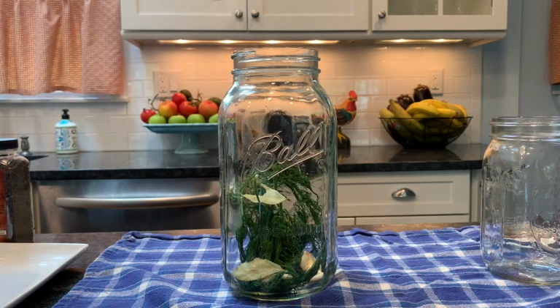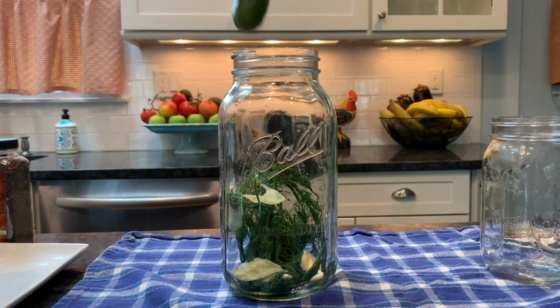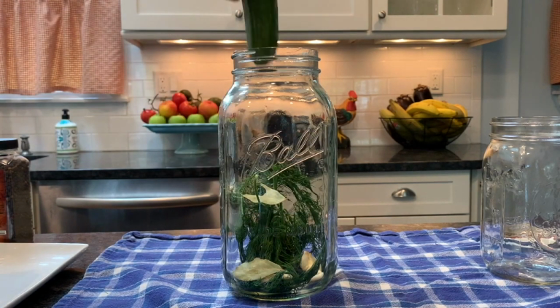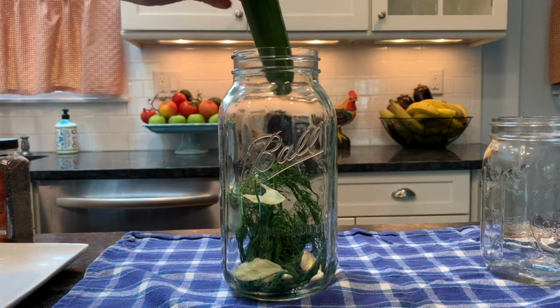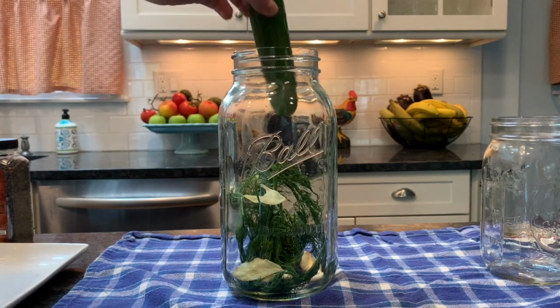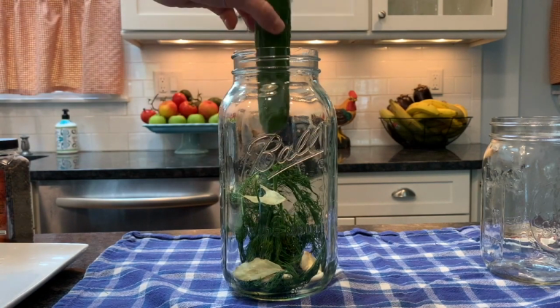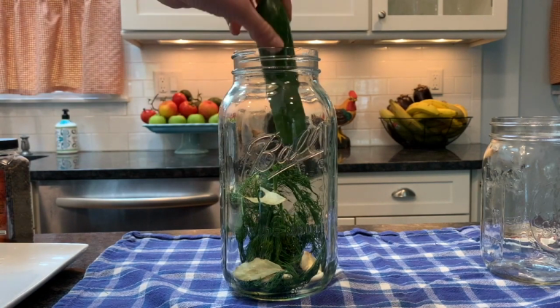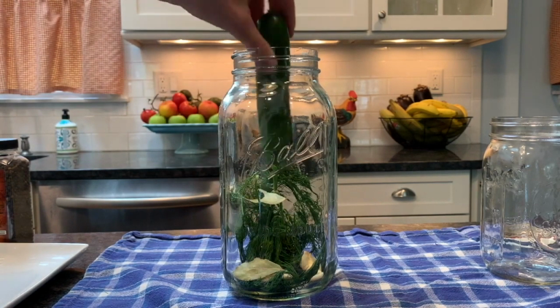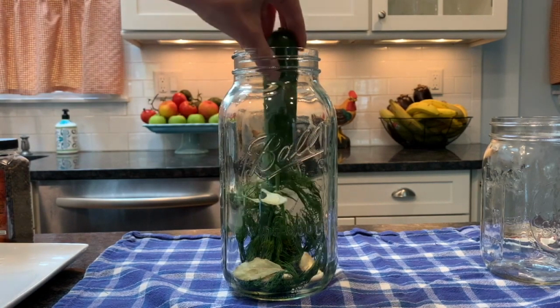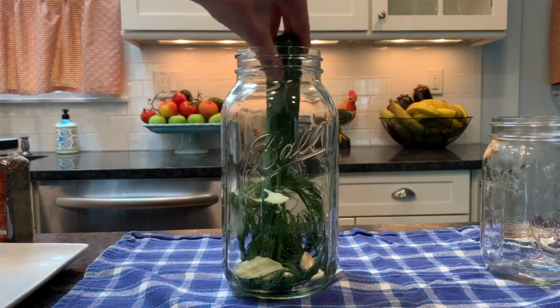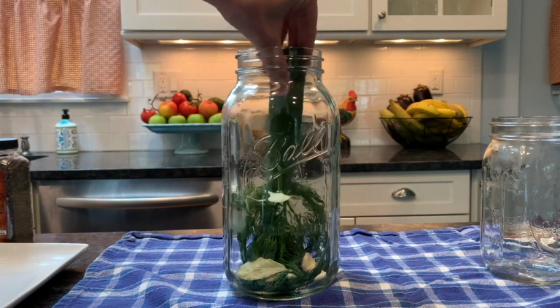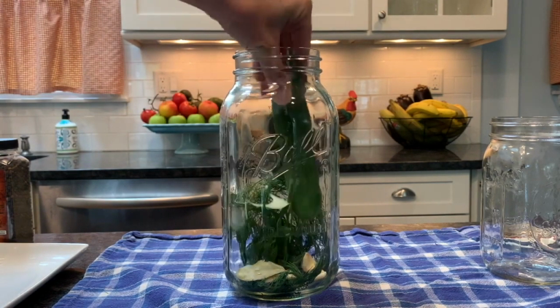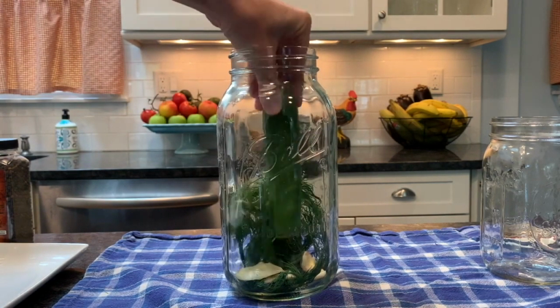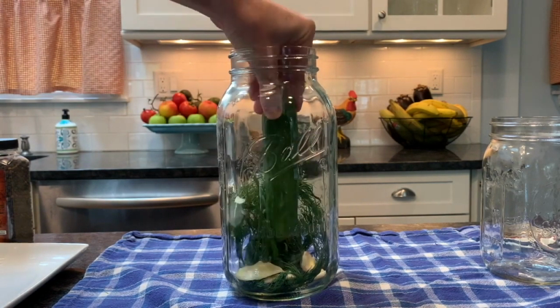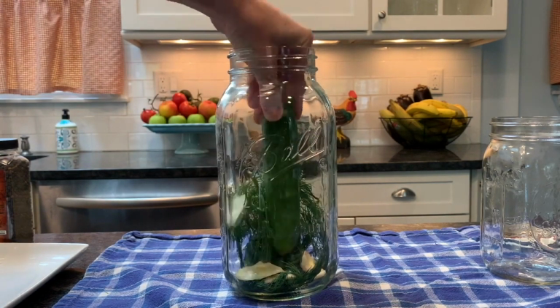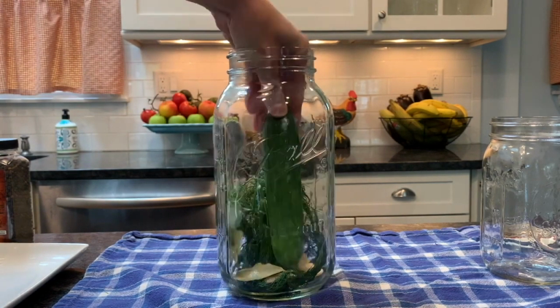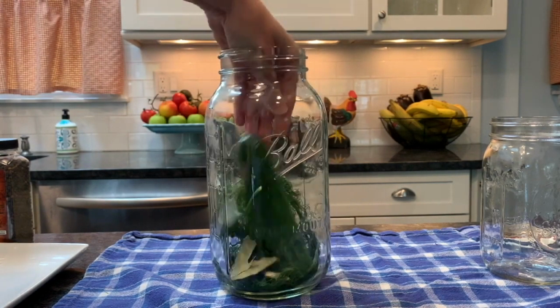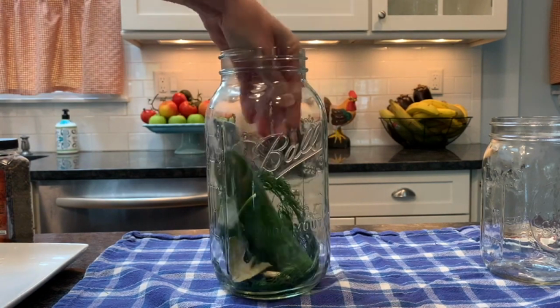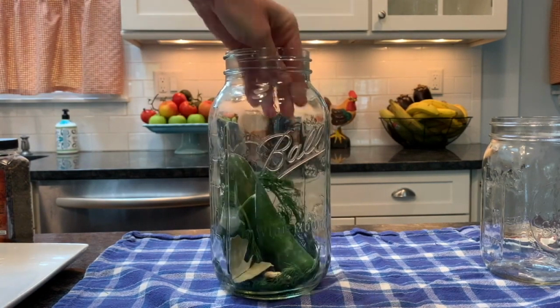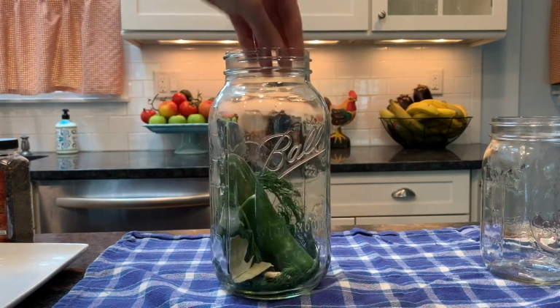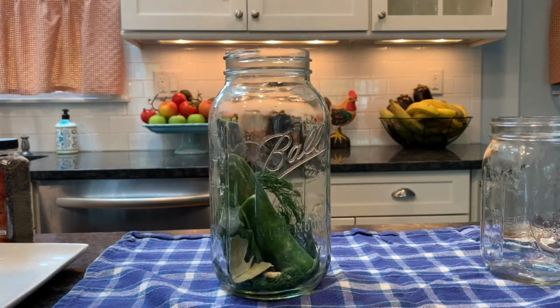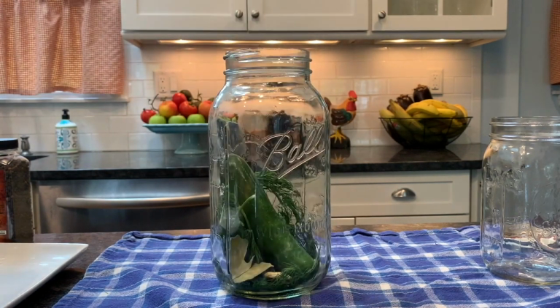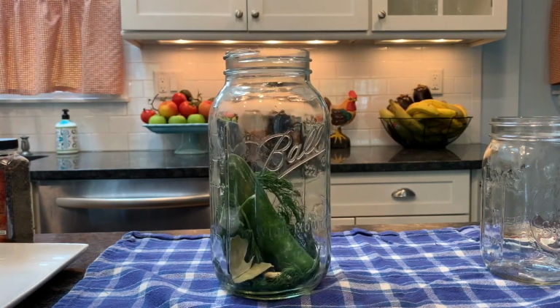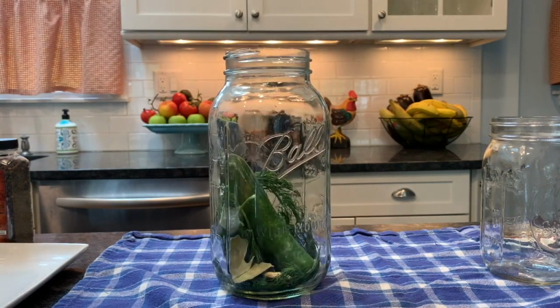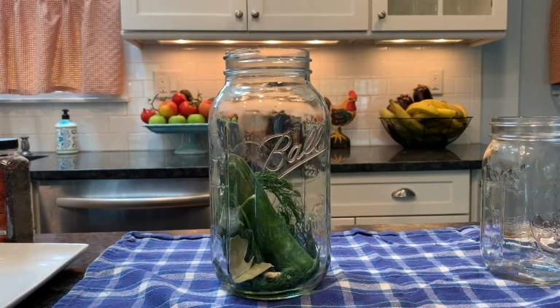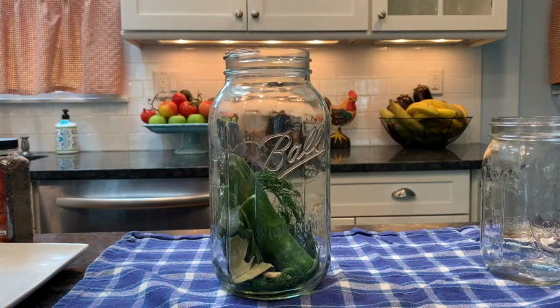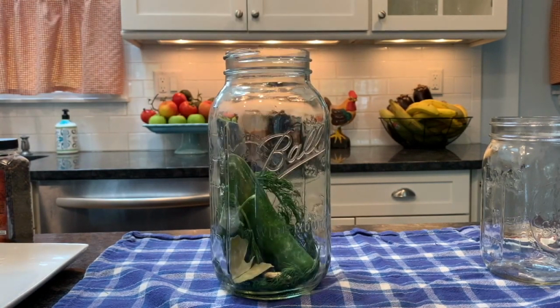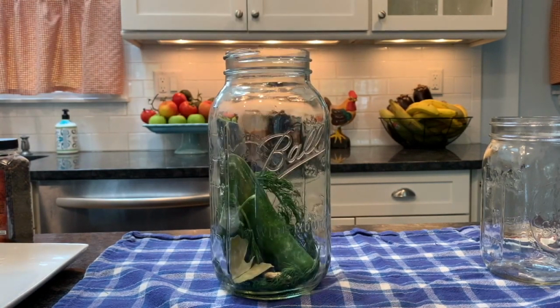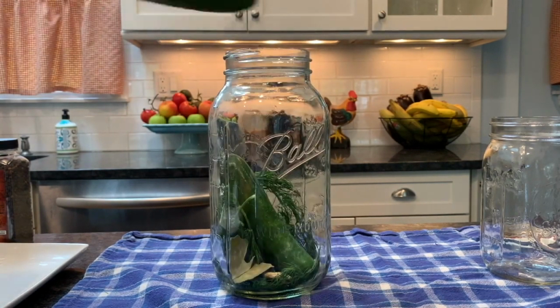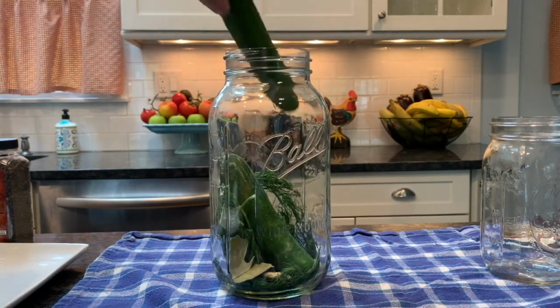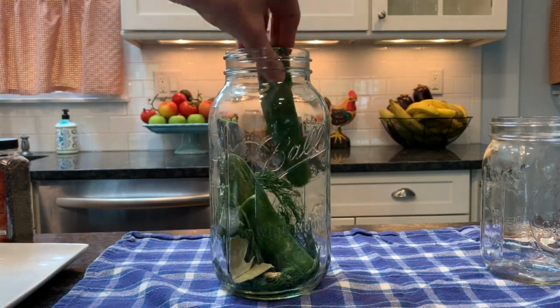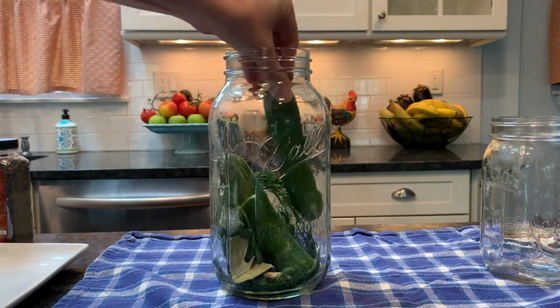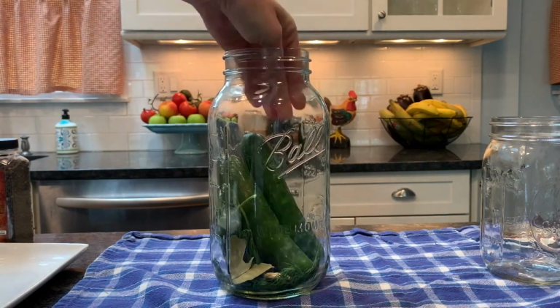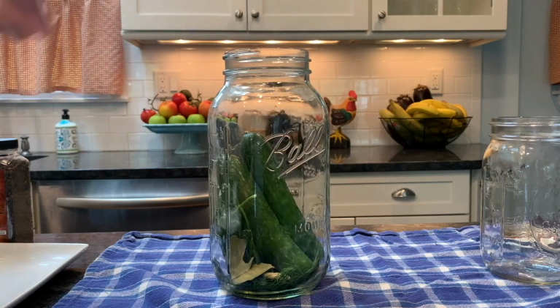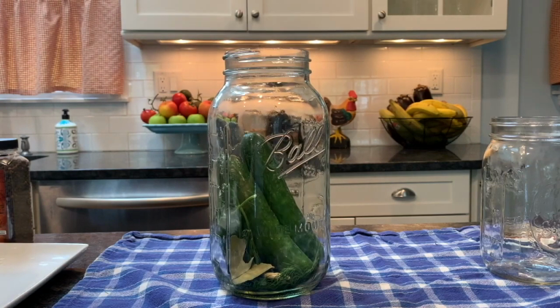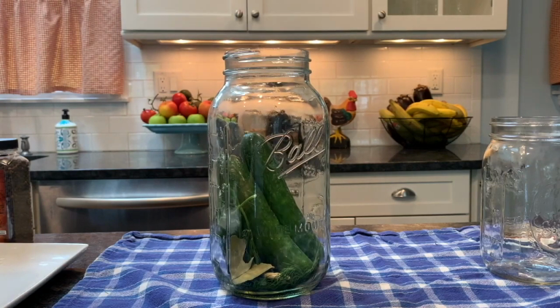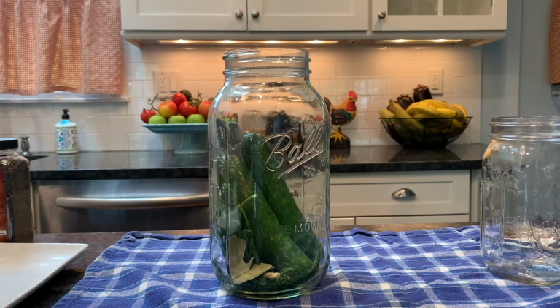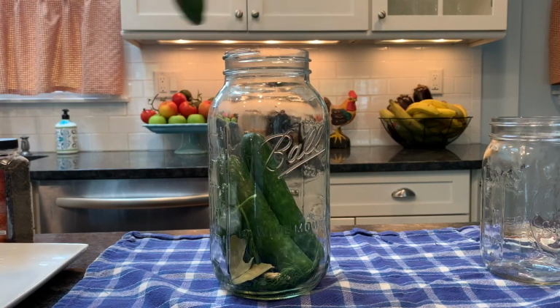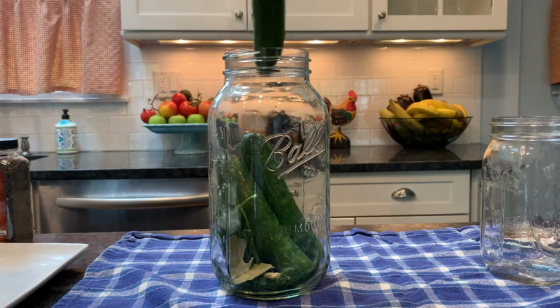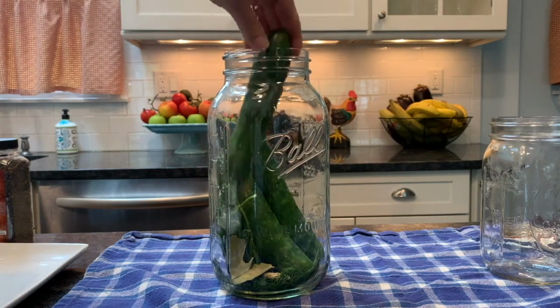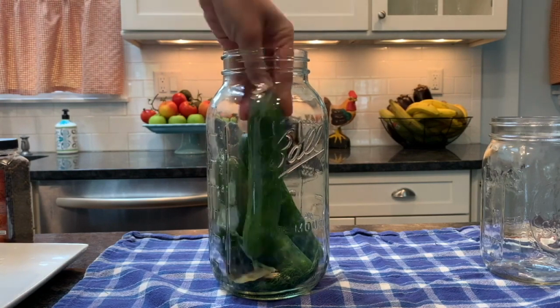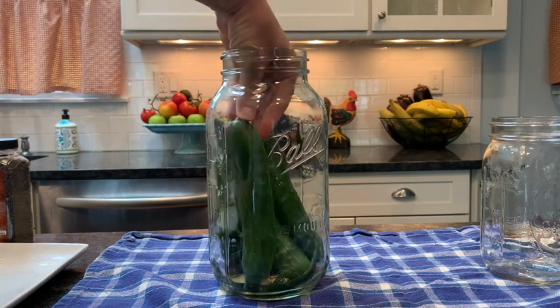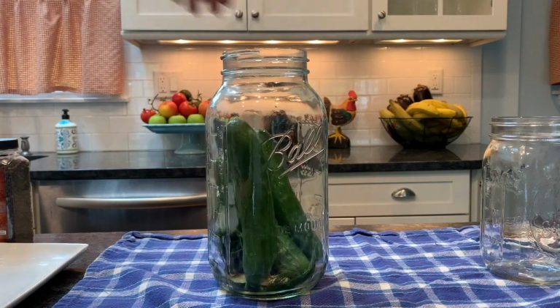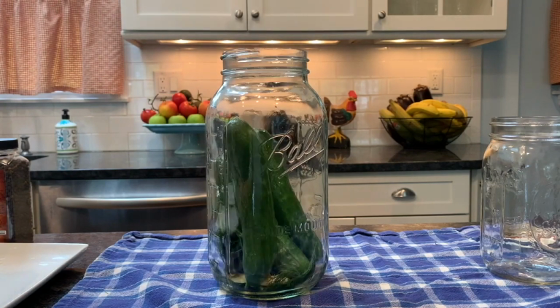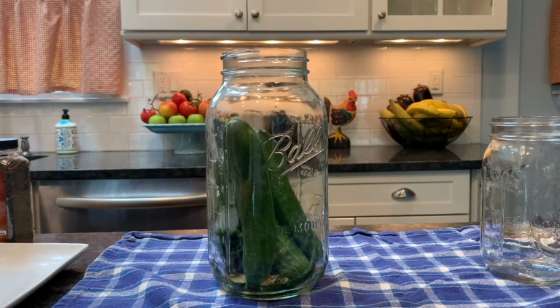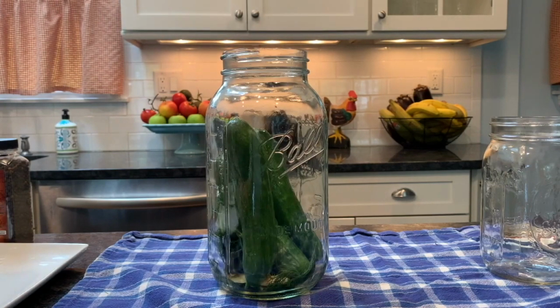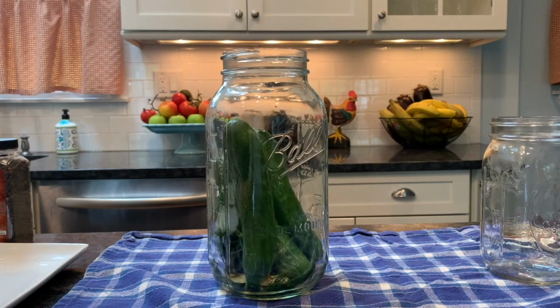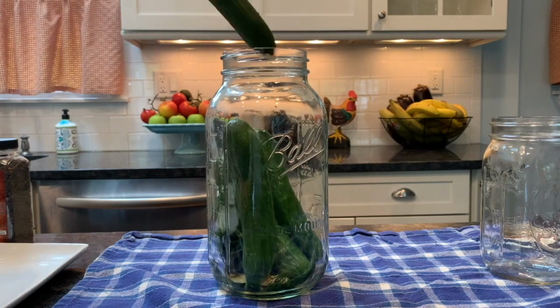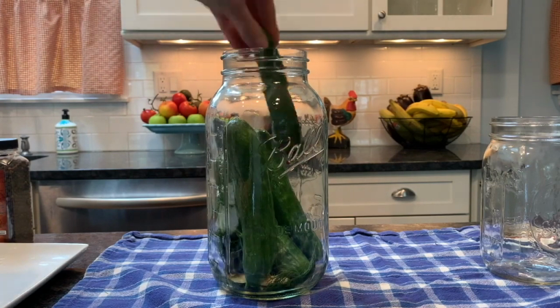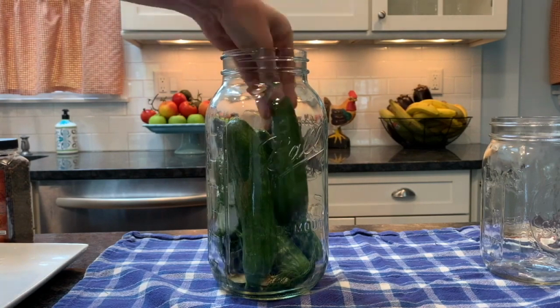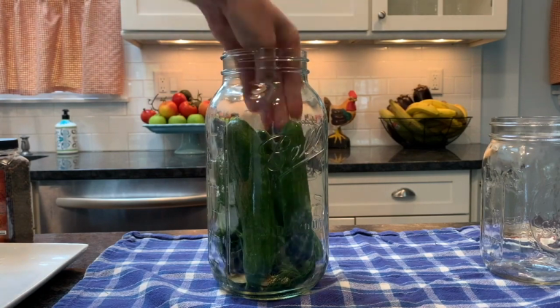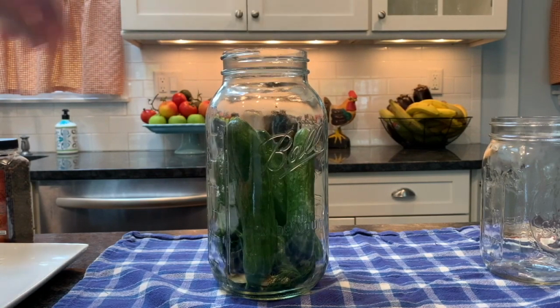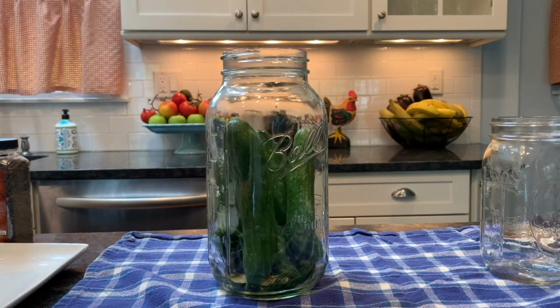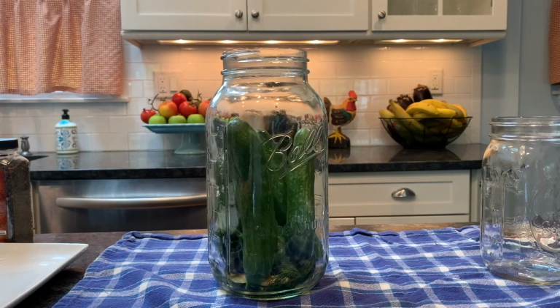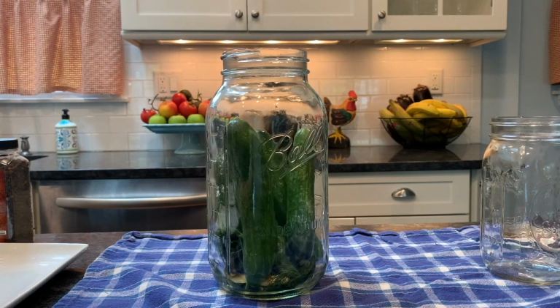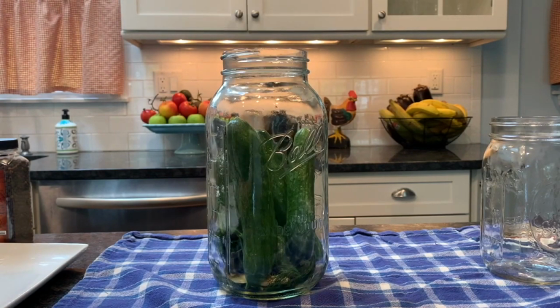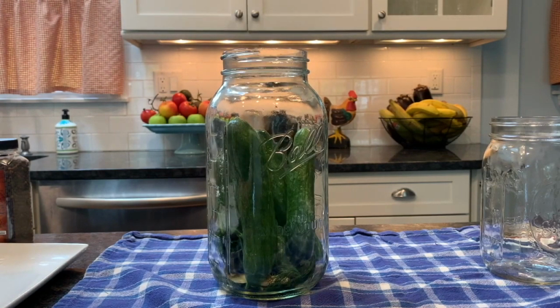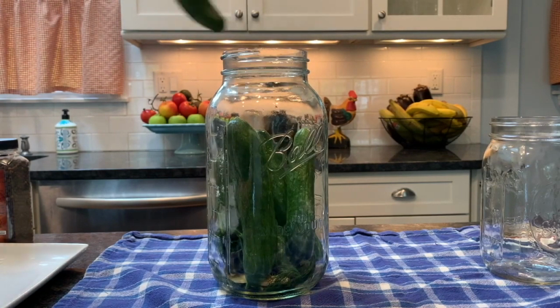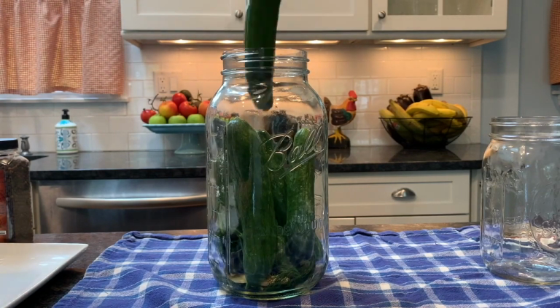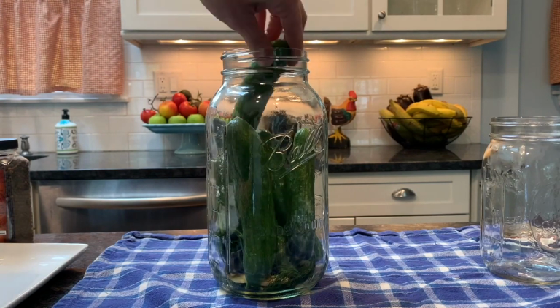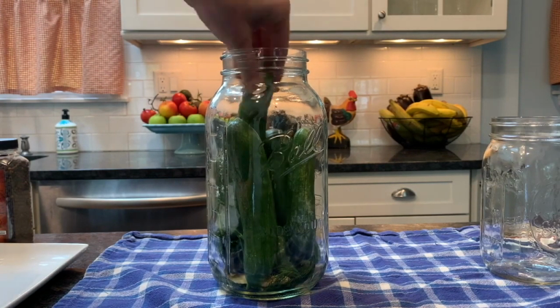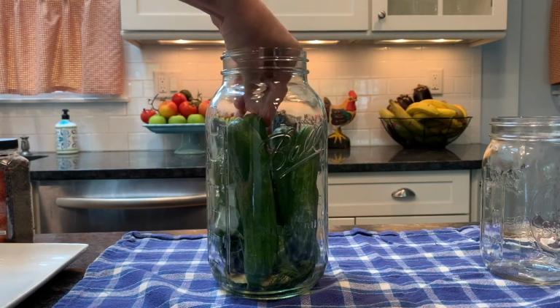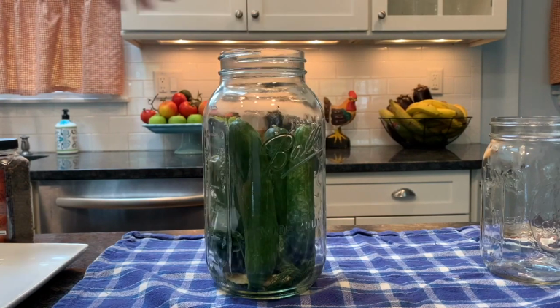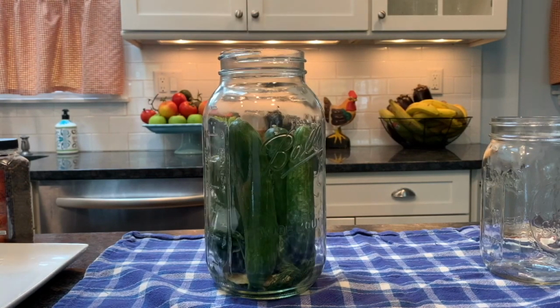The cucumbers I bought organic, and I also made sure to buy them unwaxed. The wax is going to prevent the fermentation process.